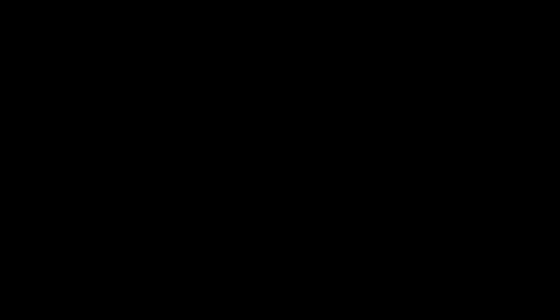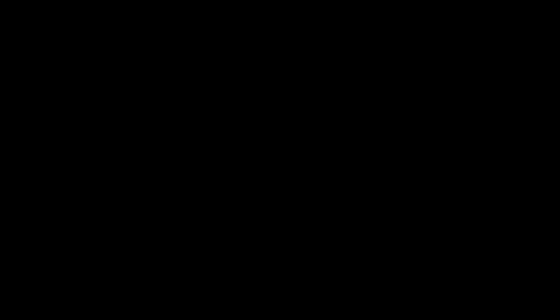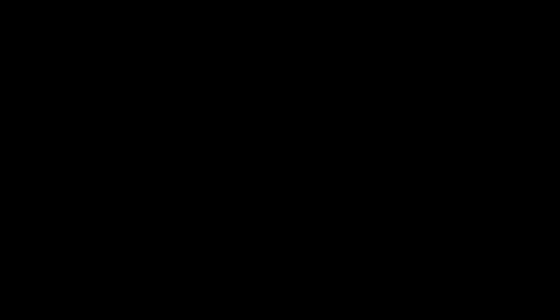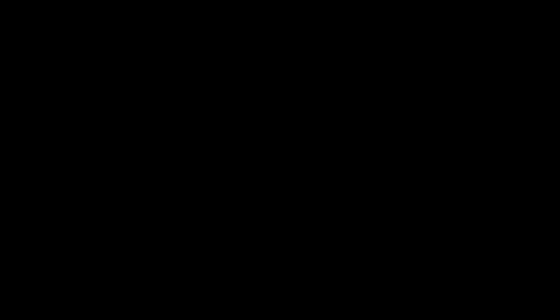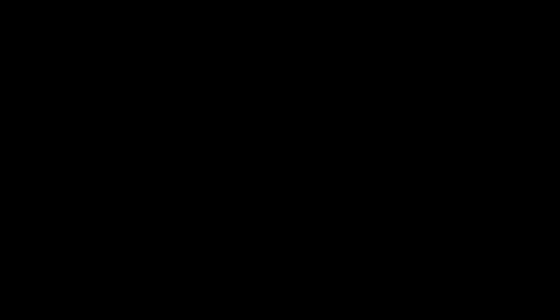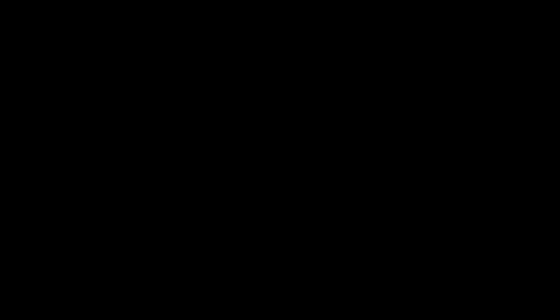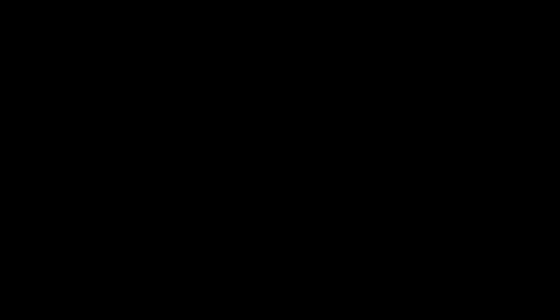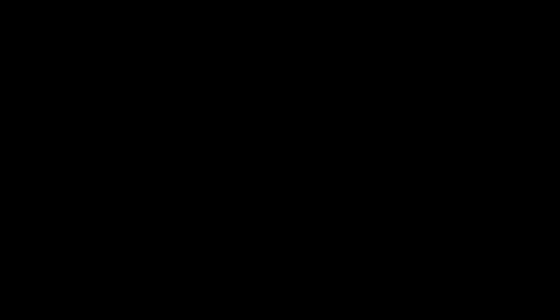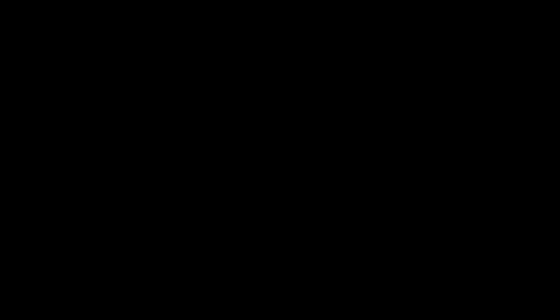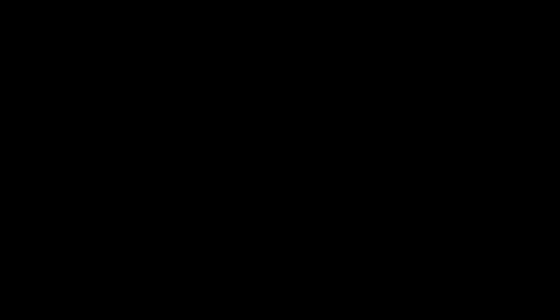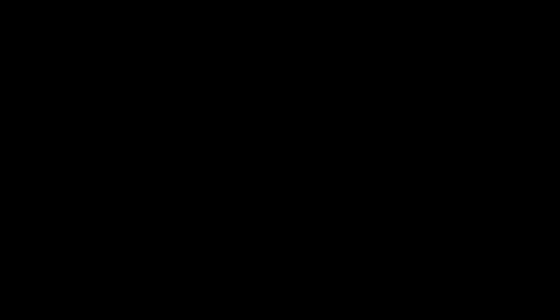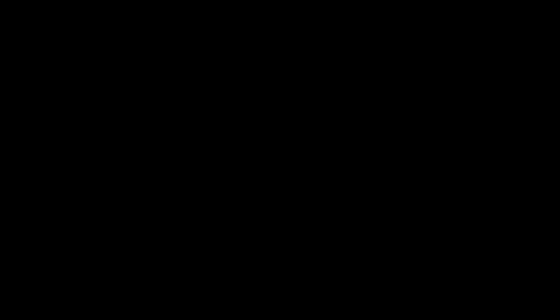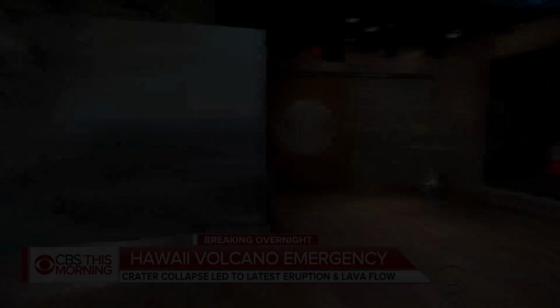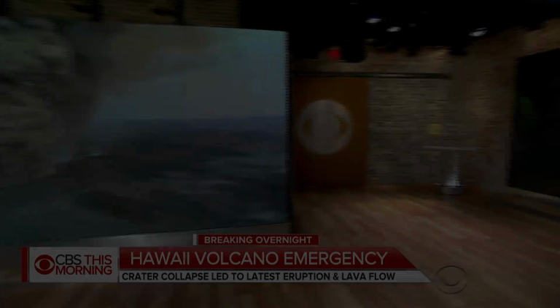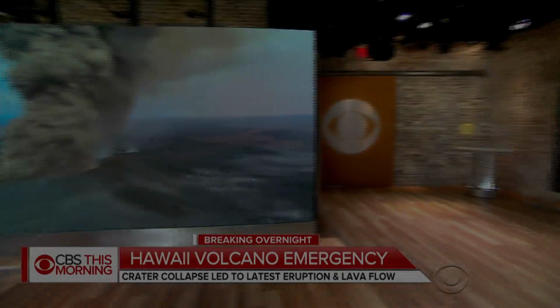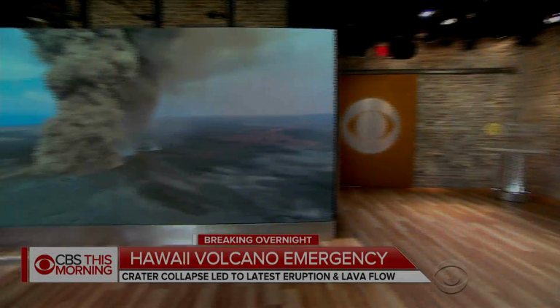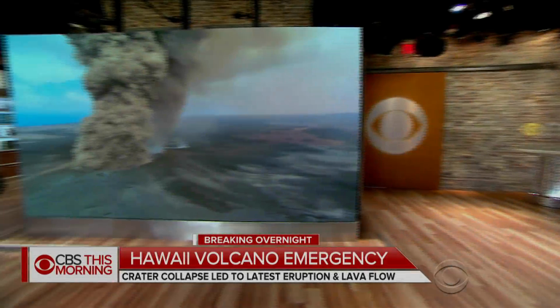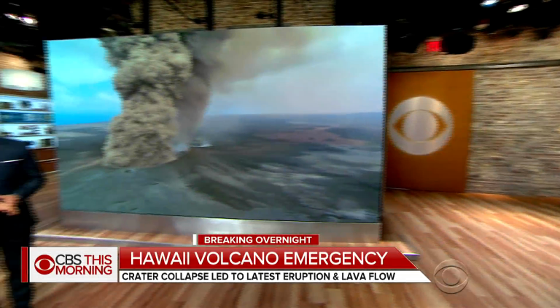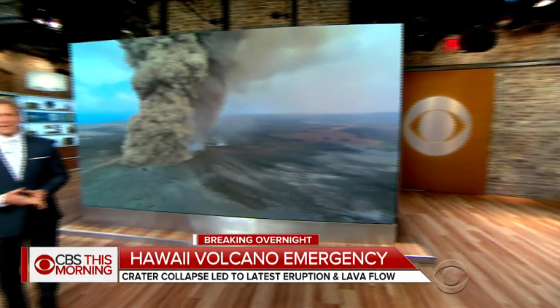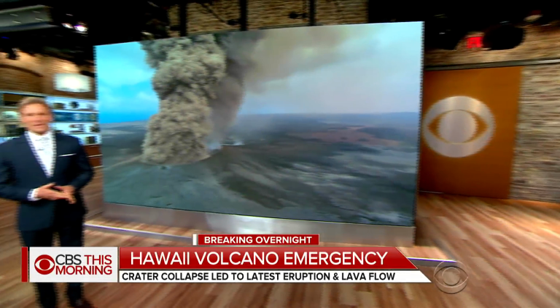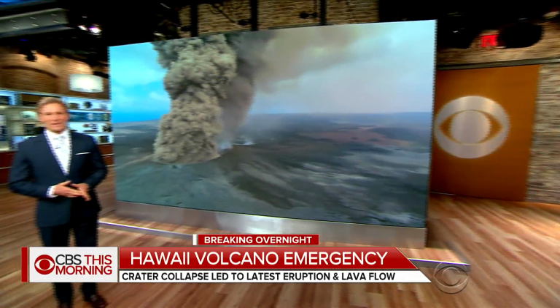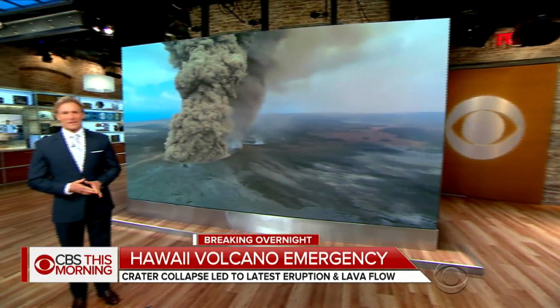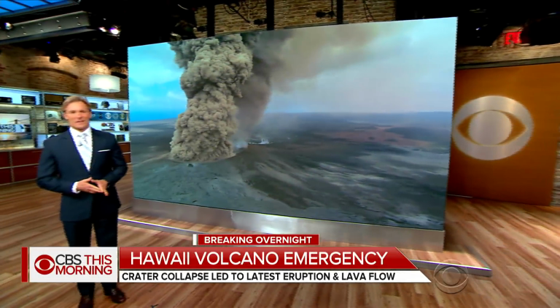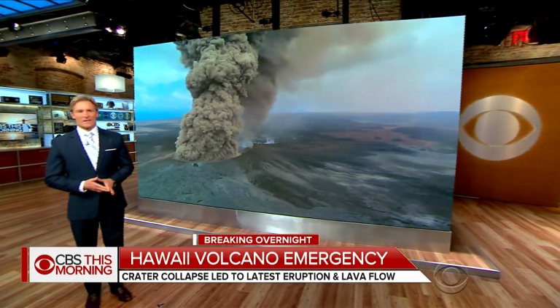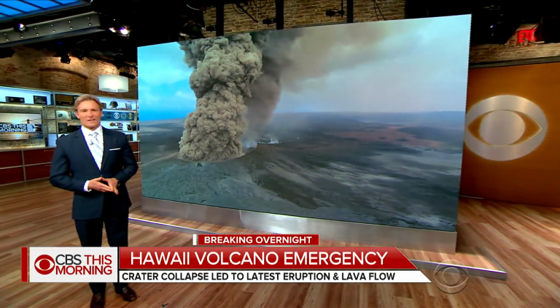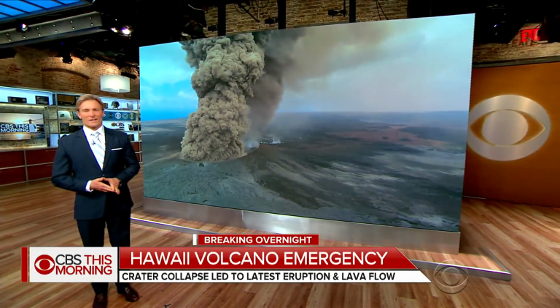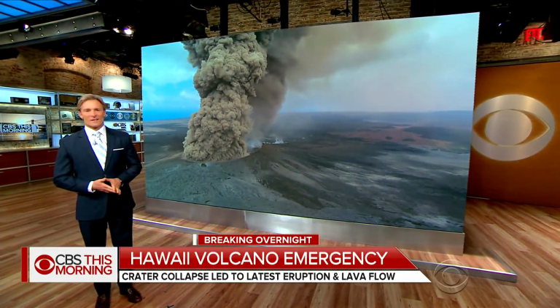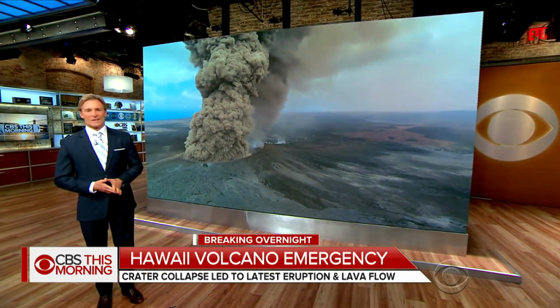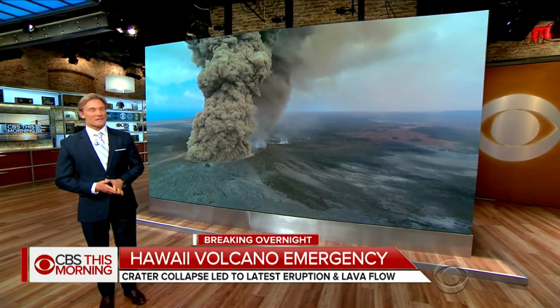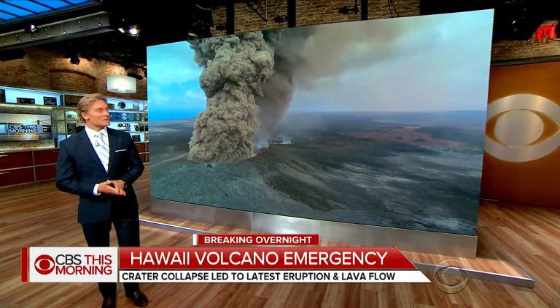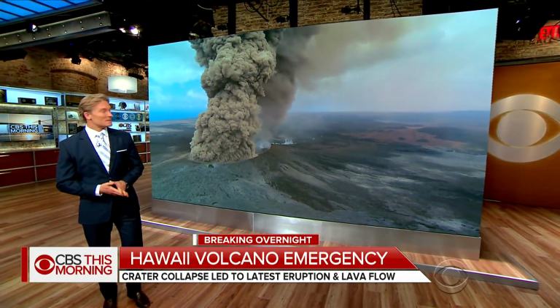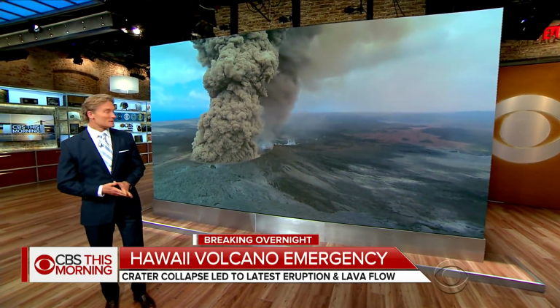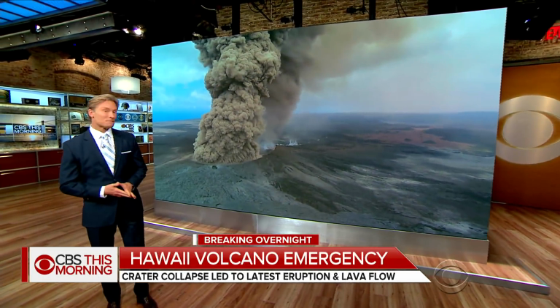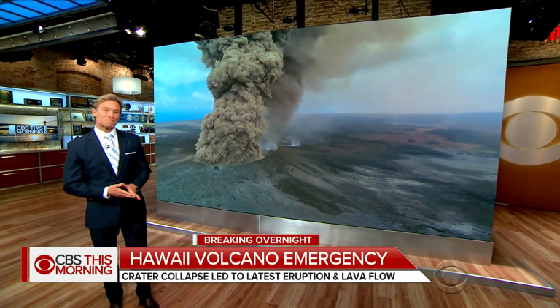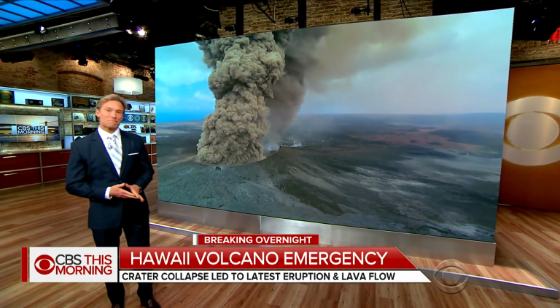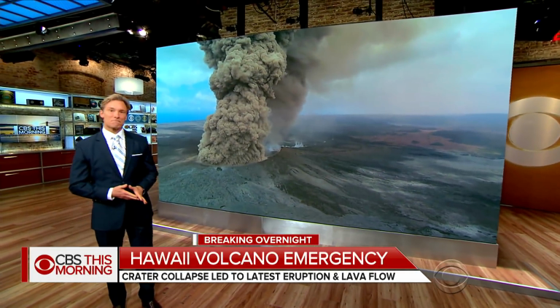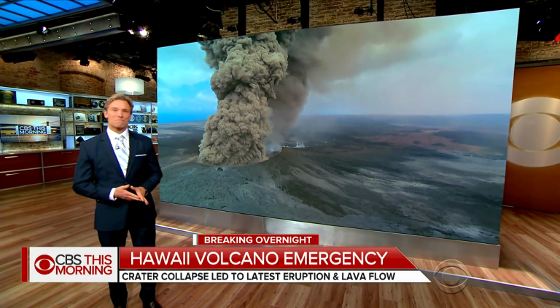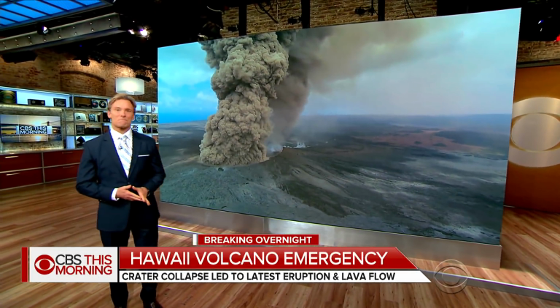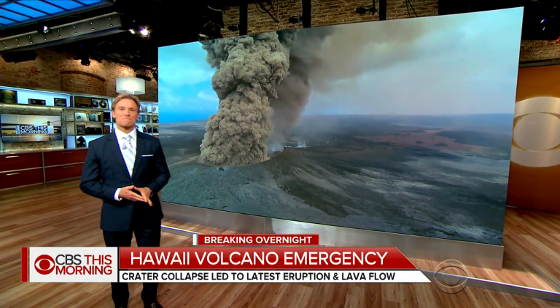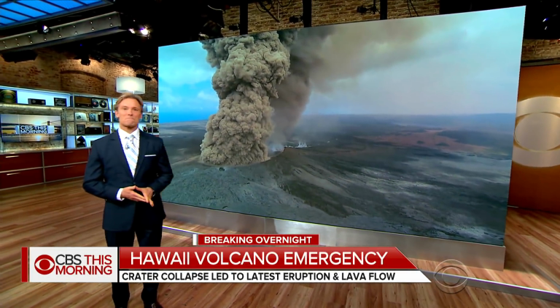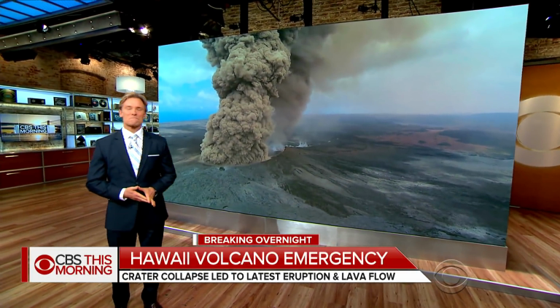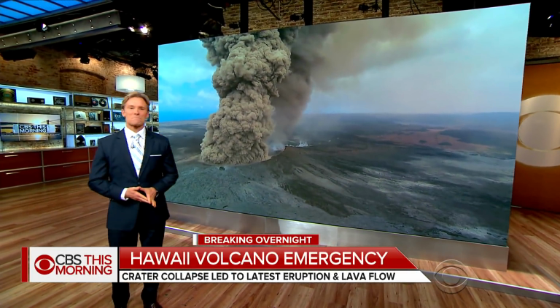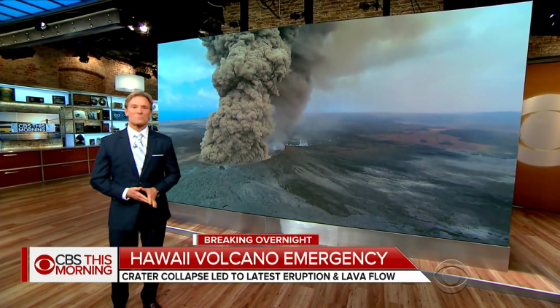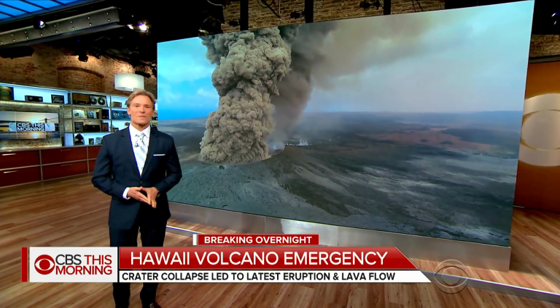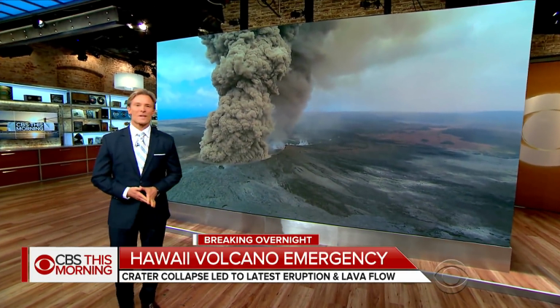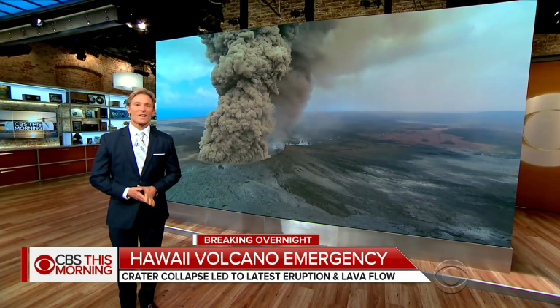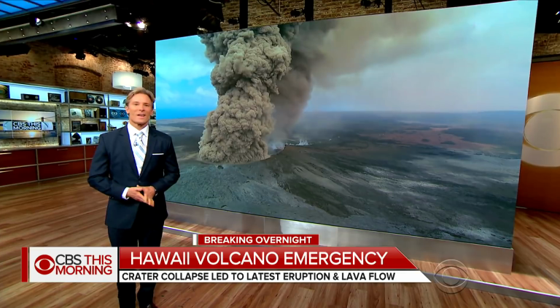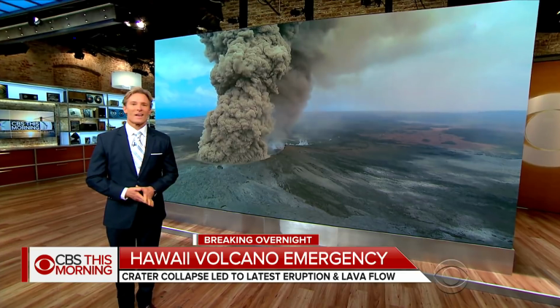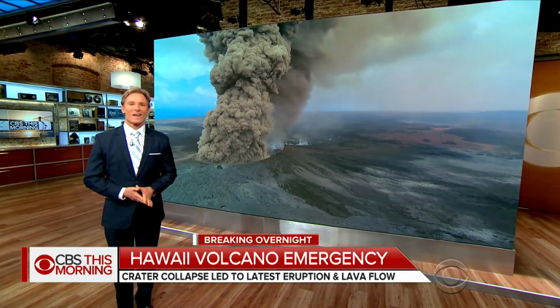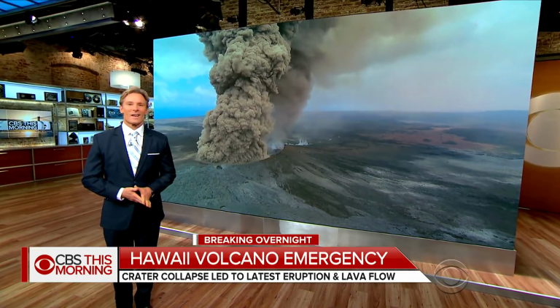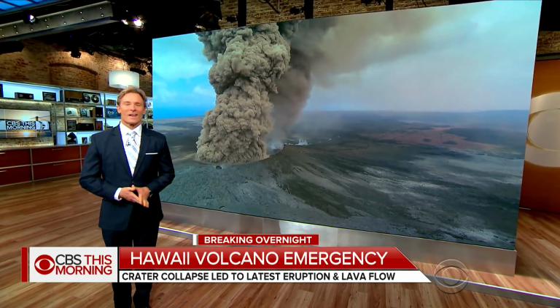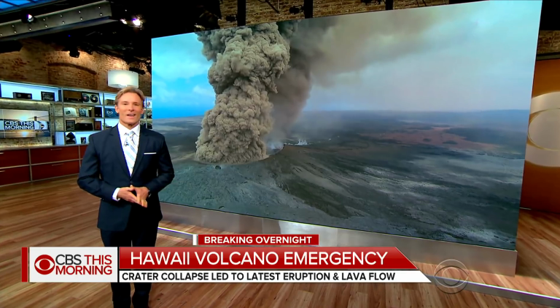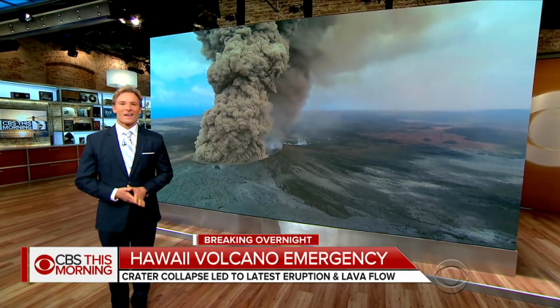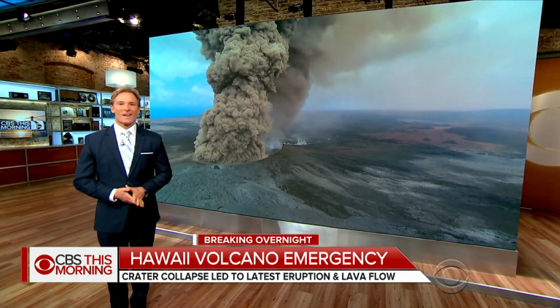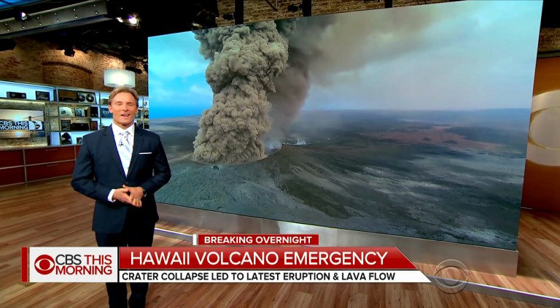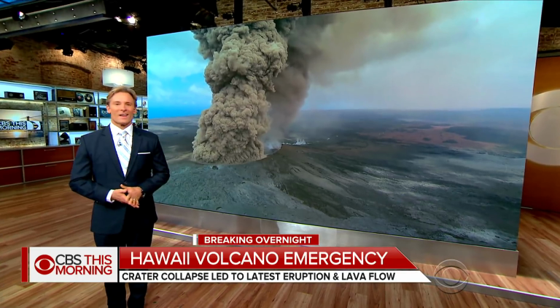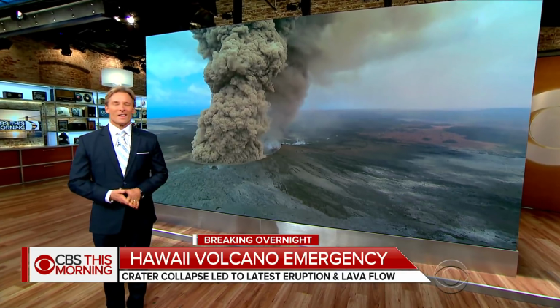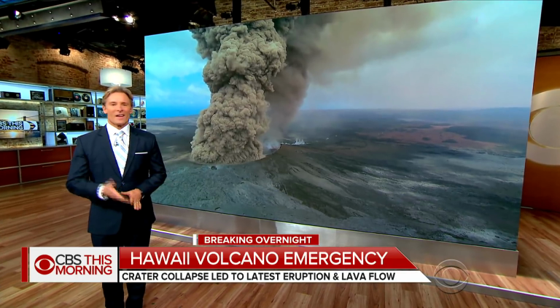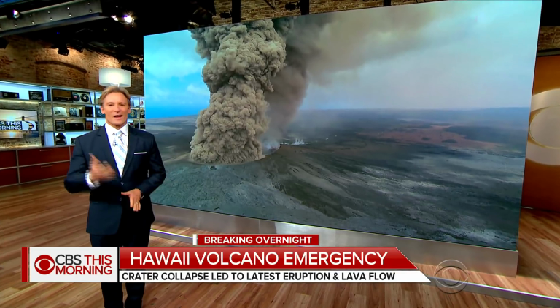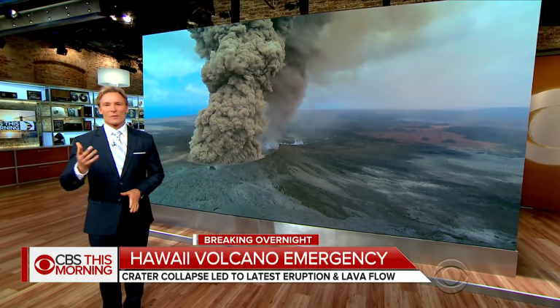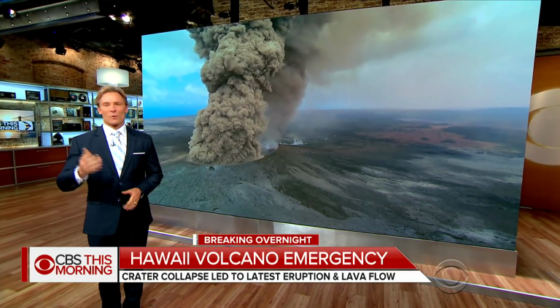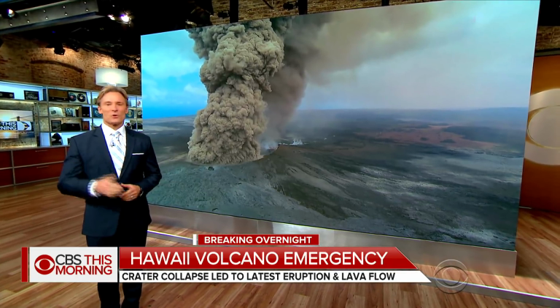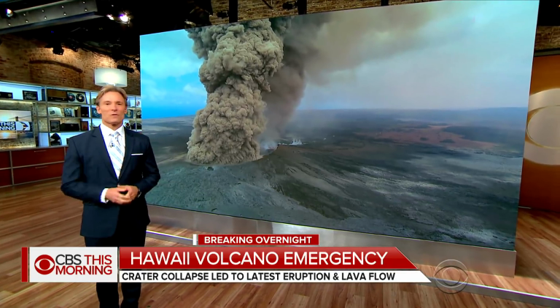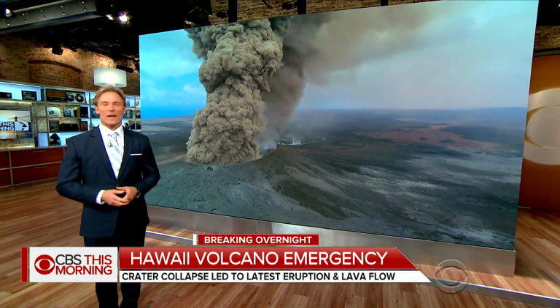Chief weathercaster Lonnie Quinn of our New York station WCBS is here to show us the science behind this eruption. Good morning to you, Vlad.